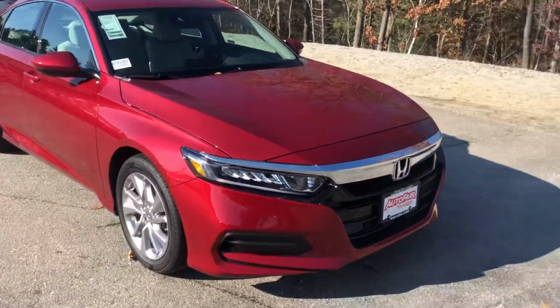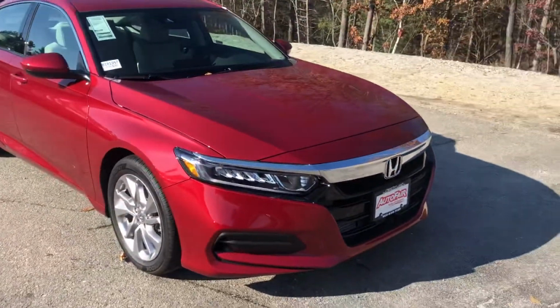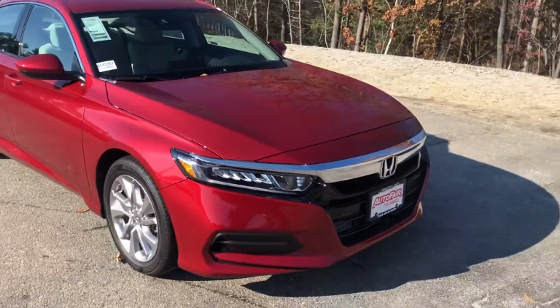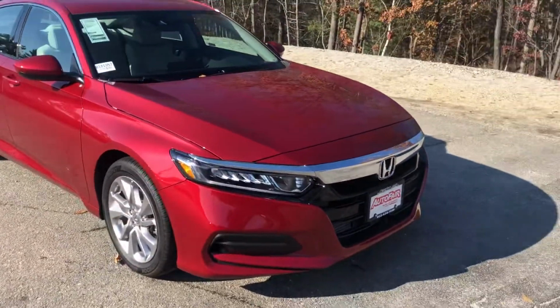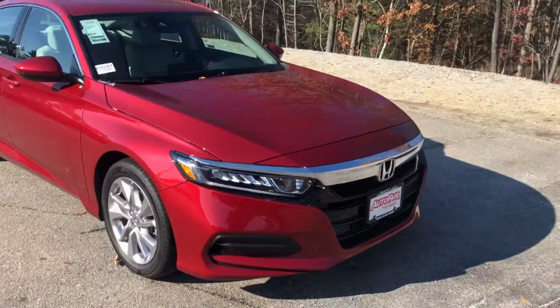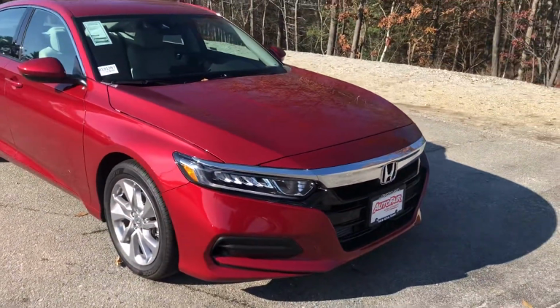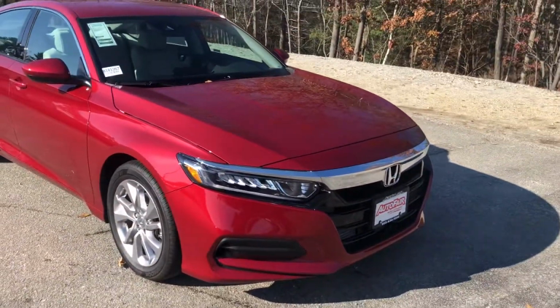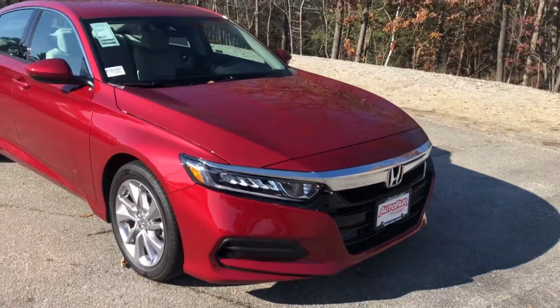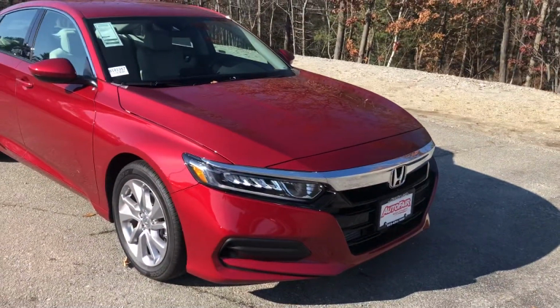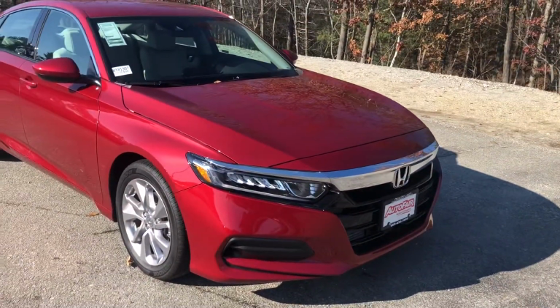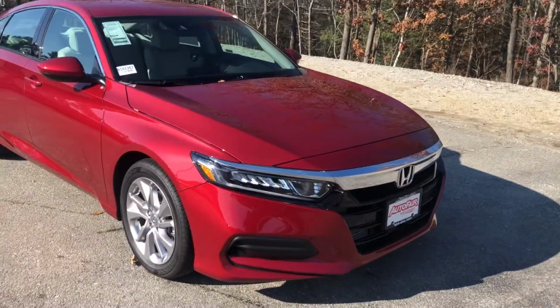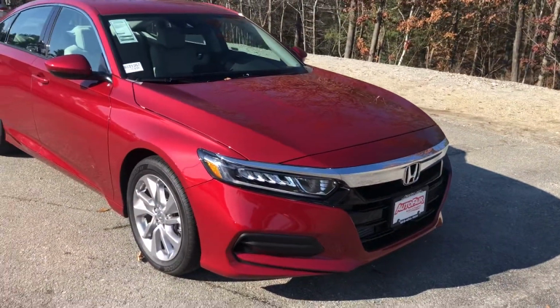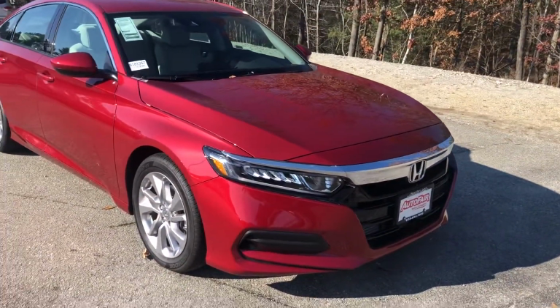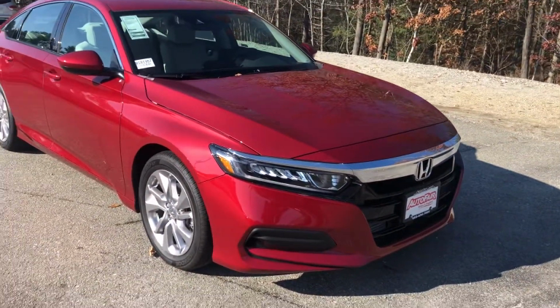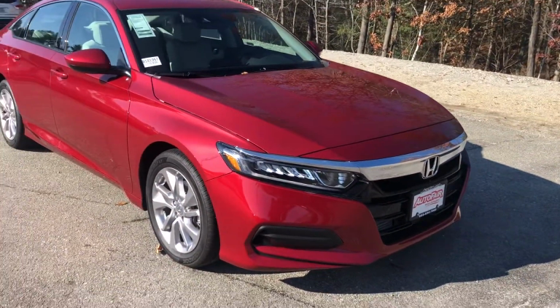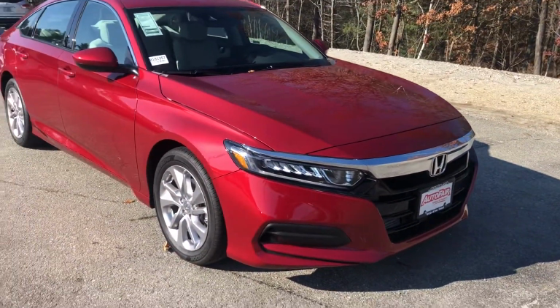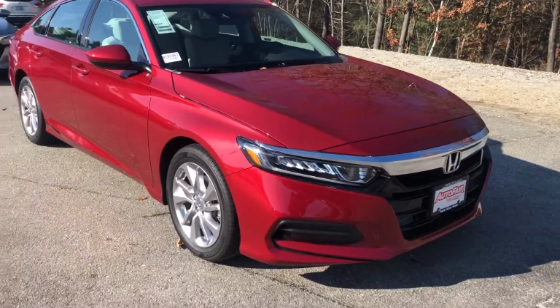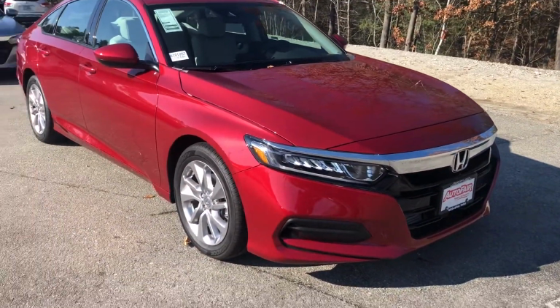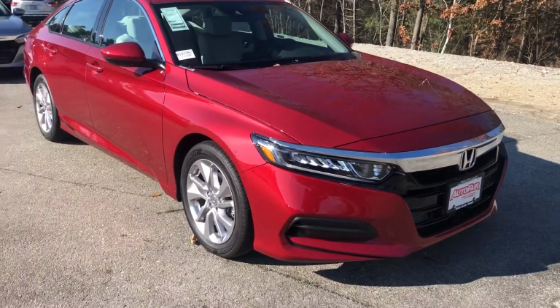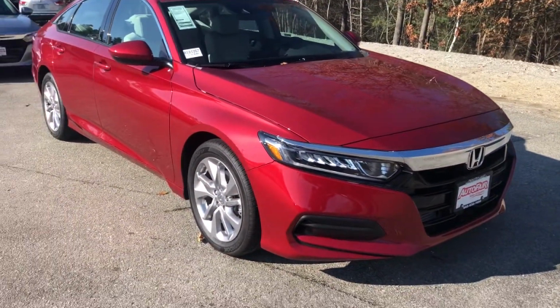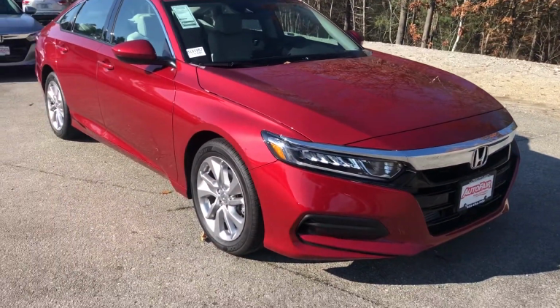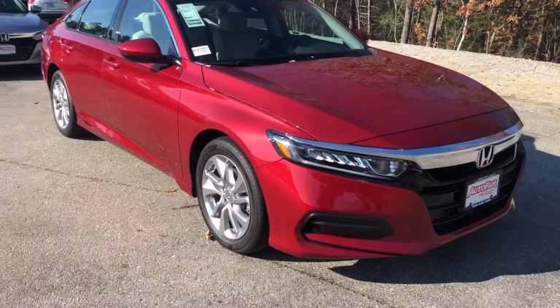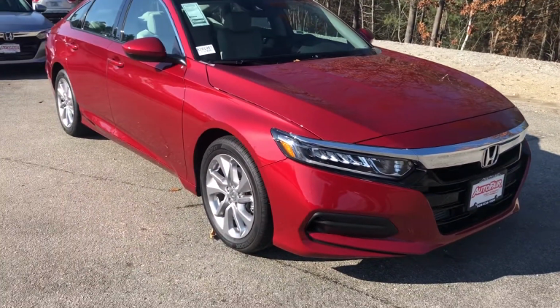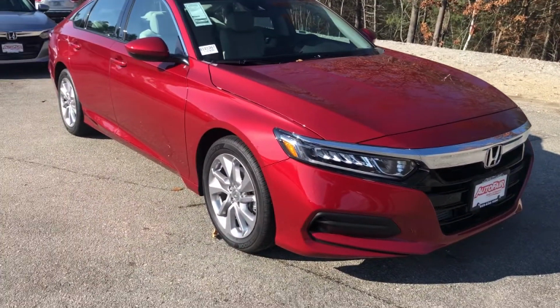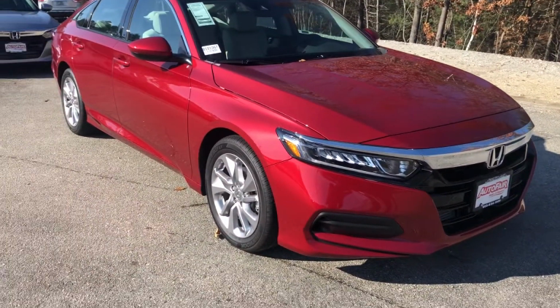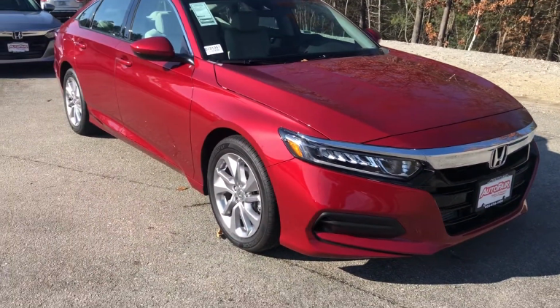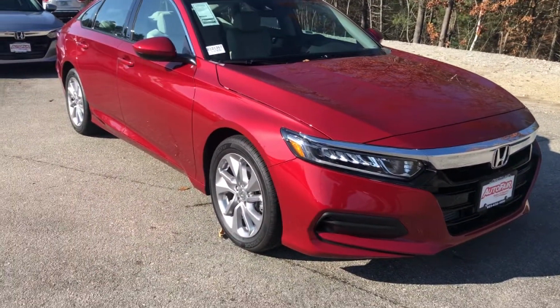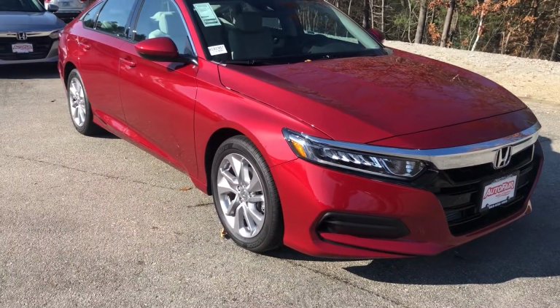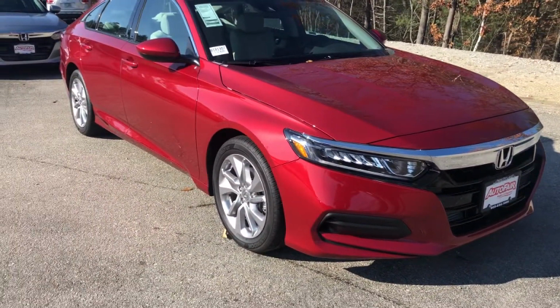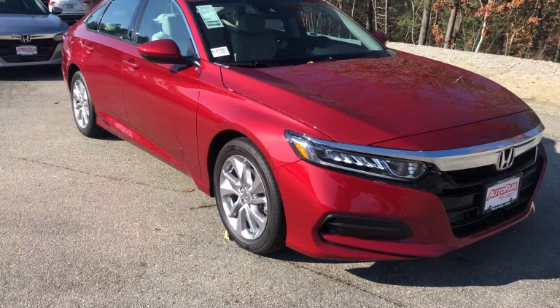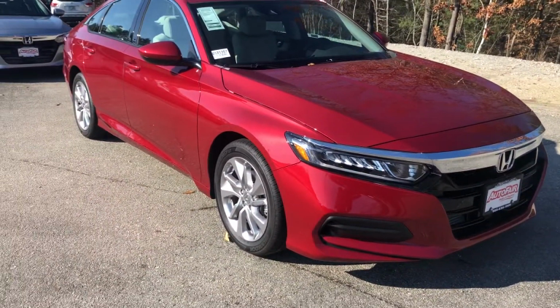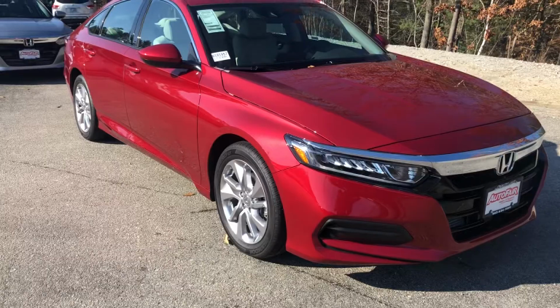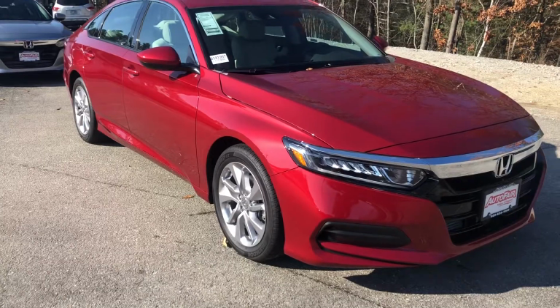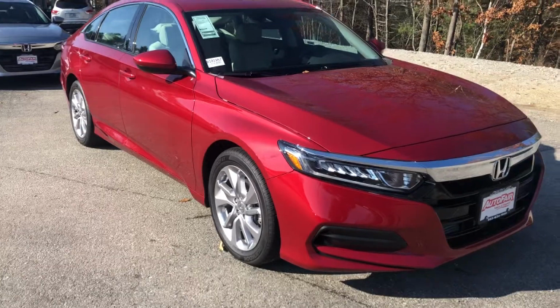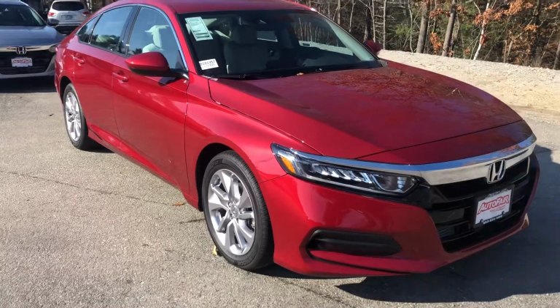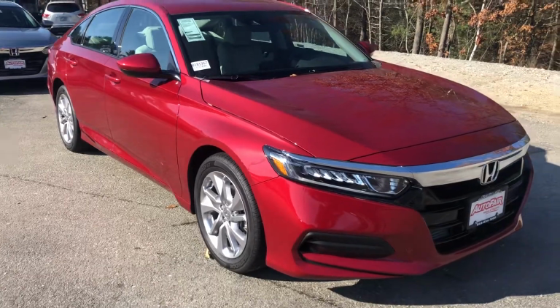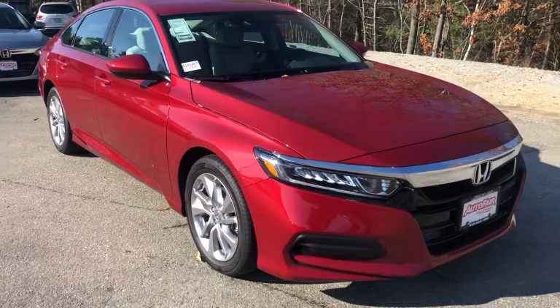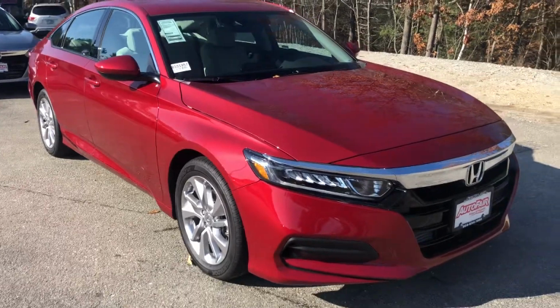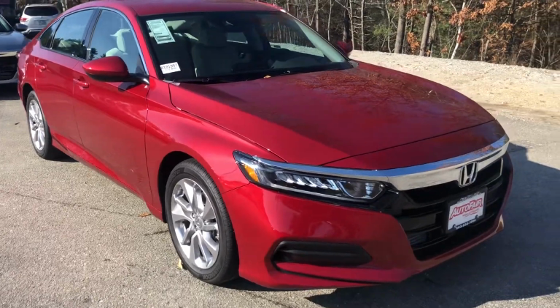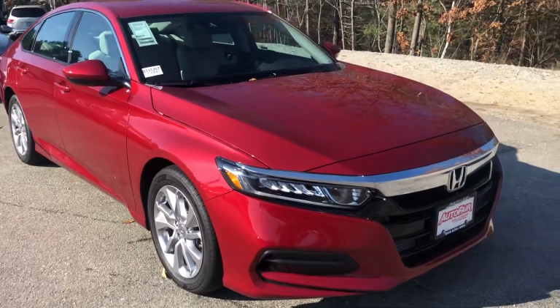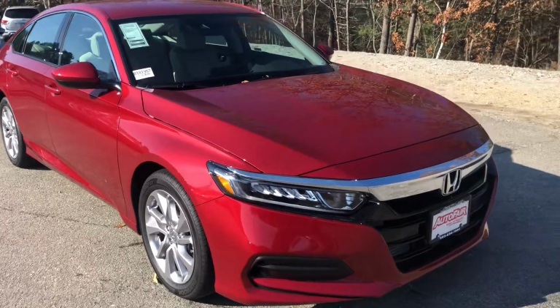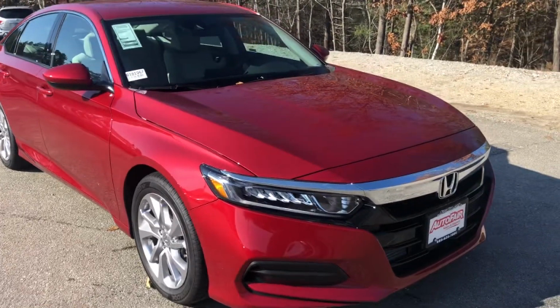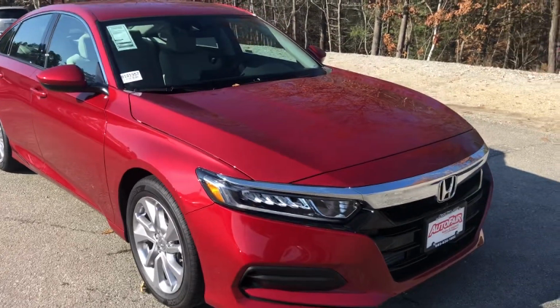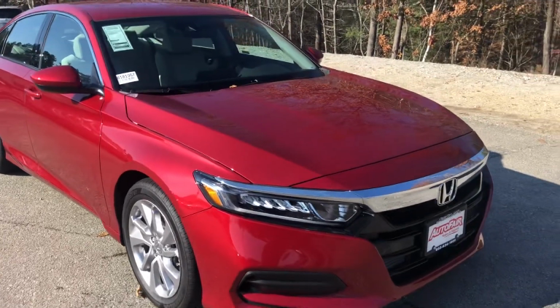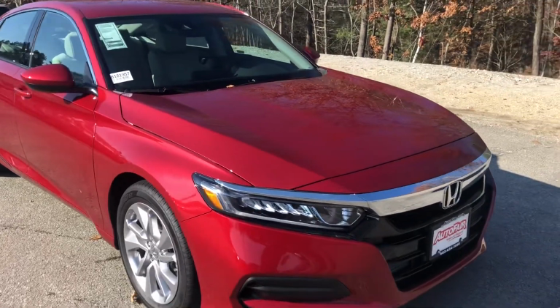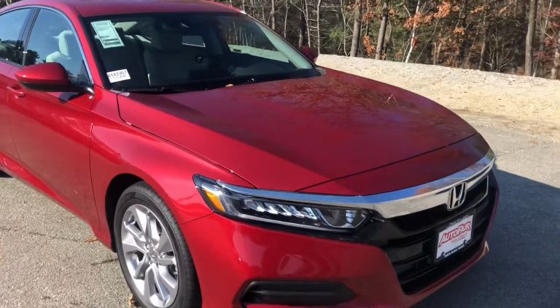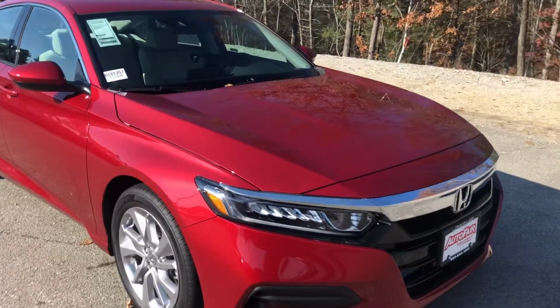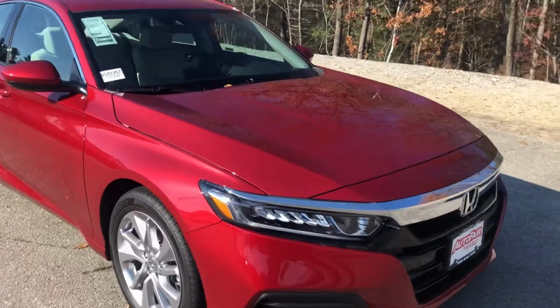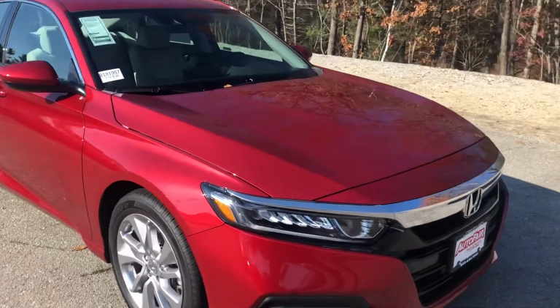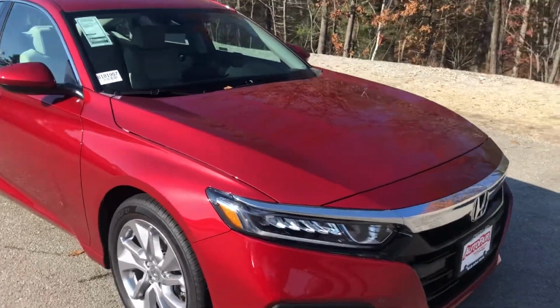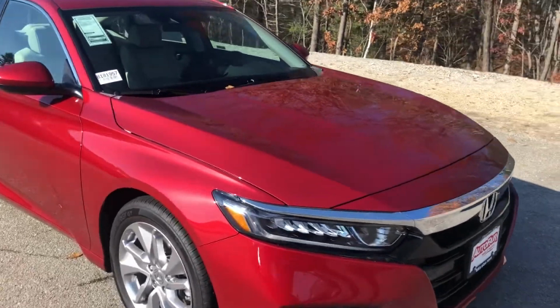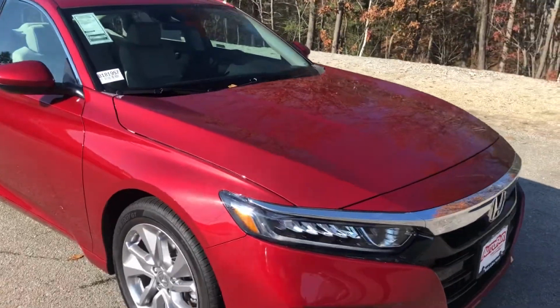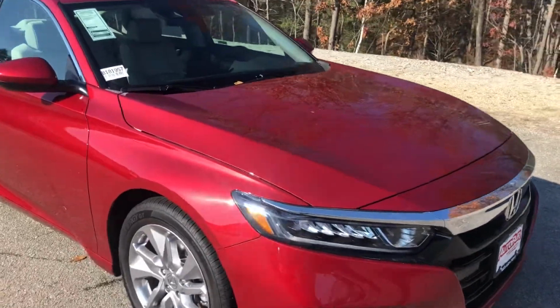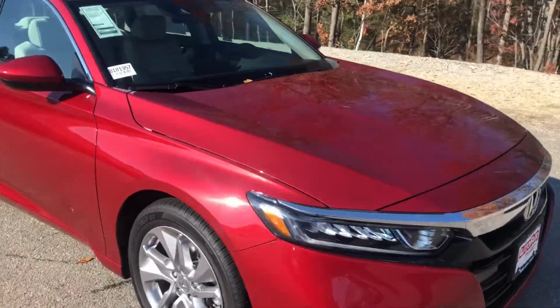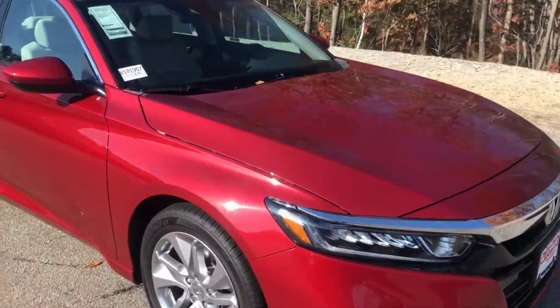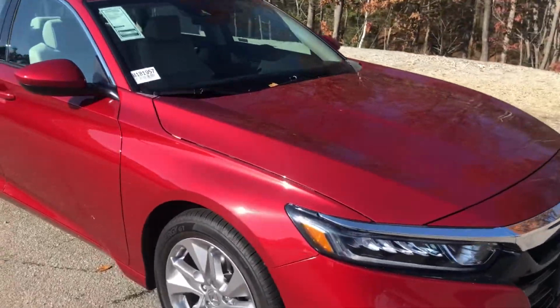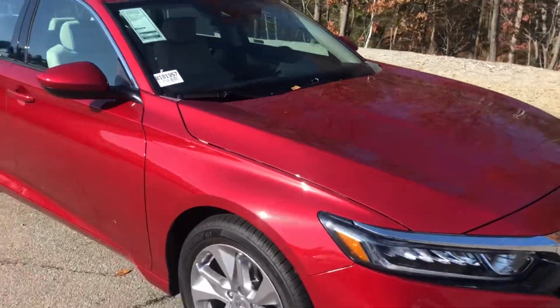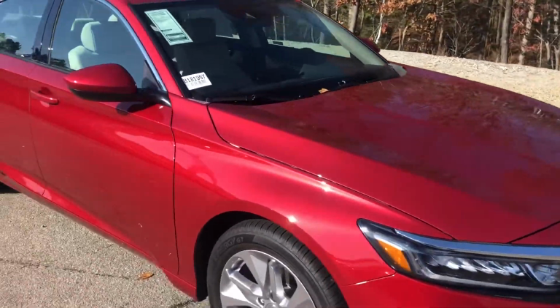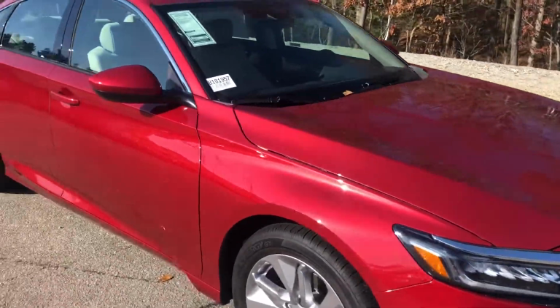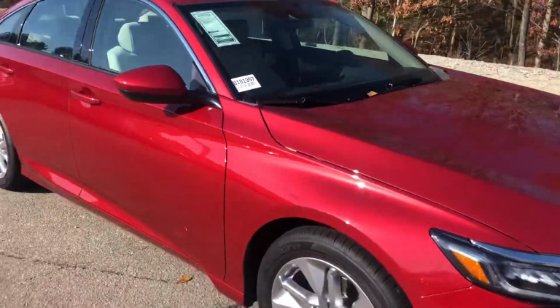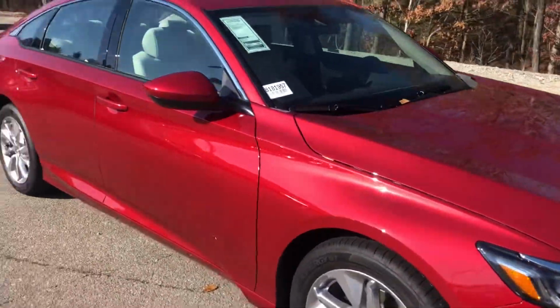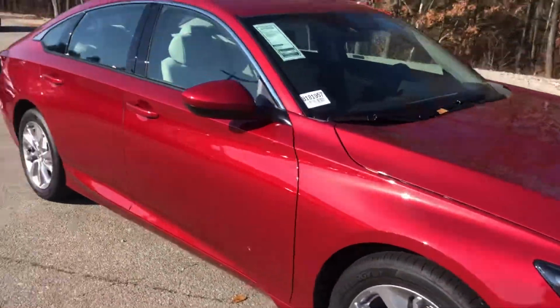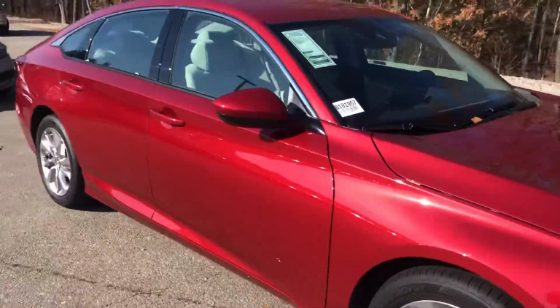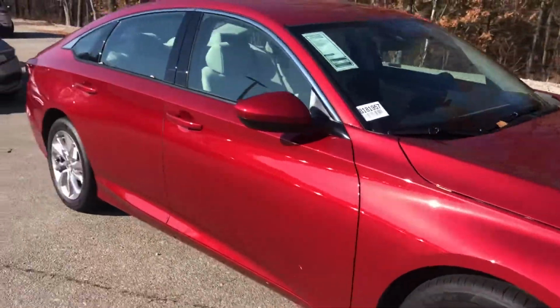The LX has some gorgeous alloy wheels as well as some daytime LED running lights in the front and projector headlights.